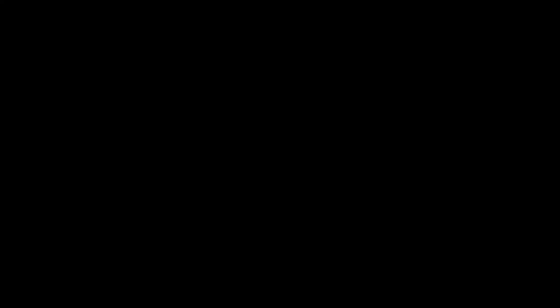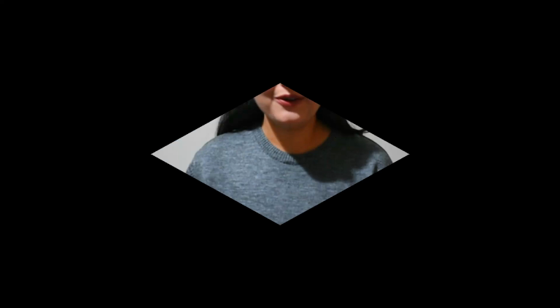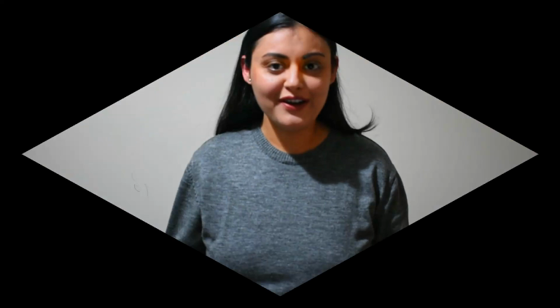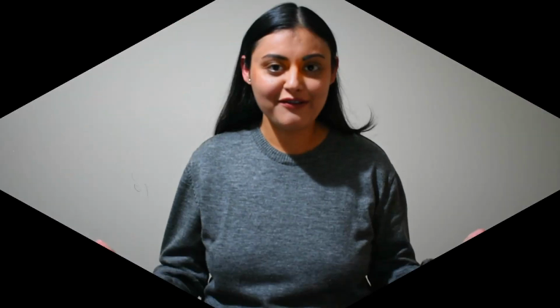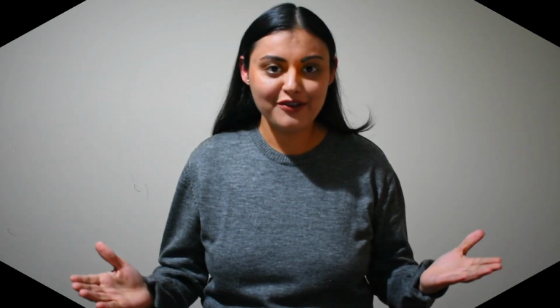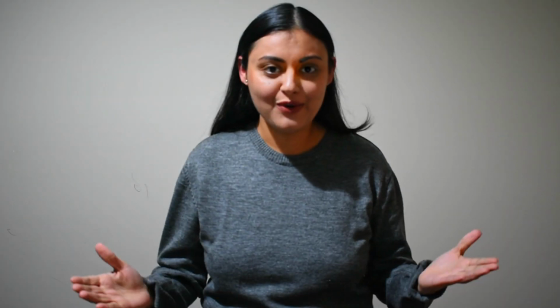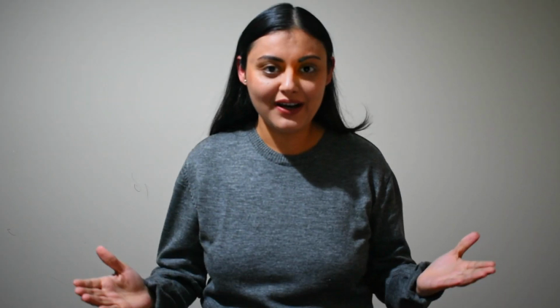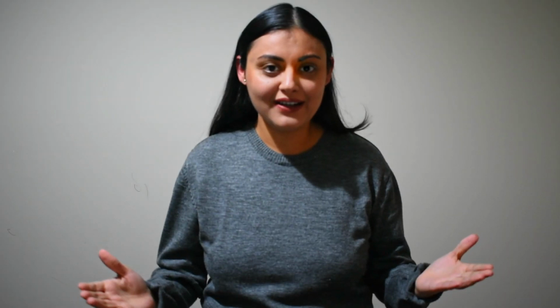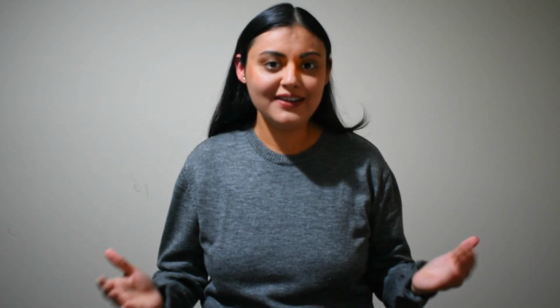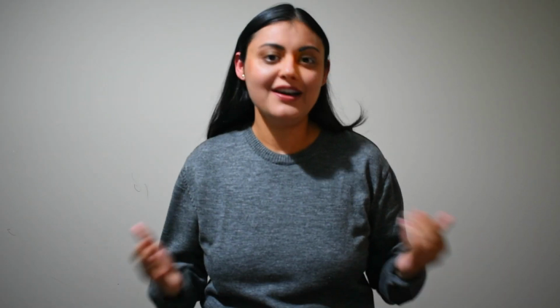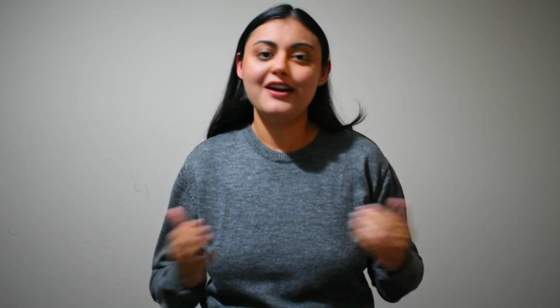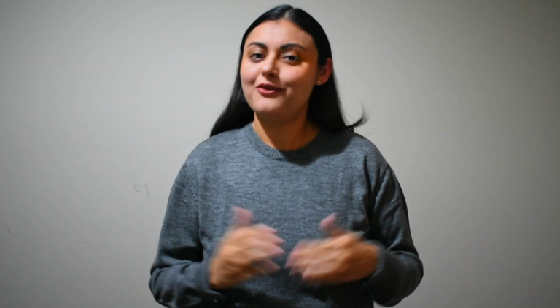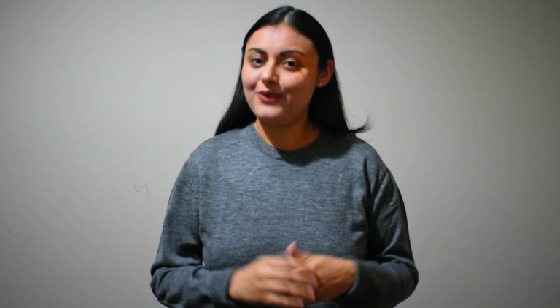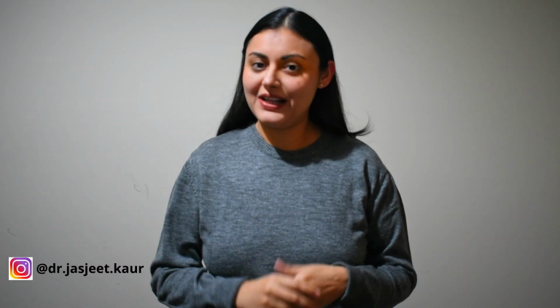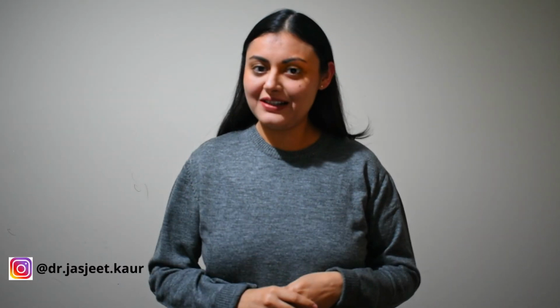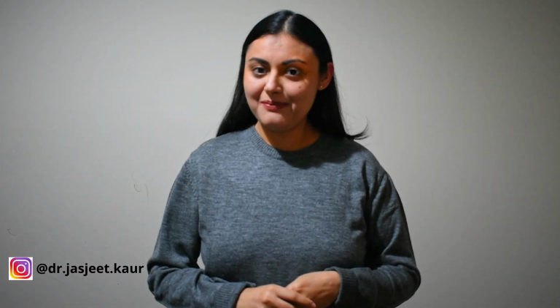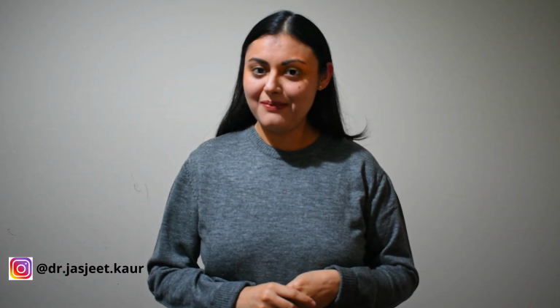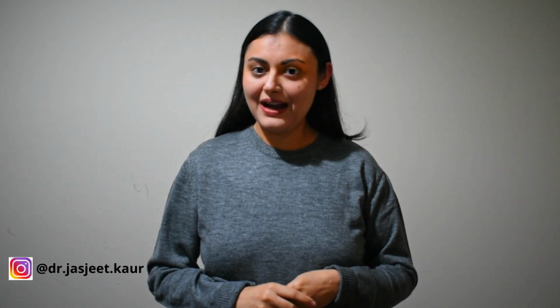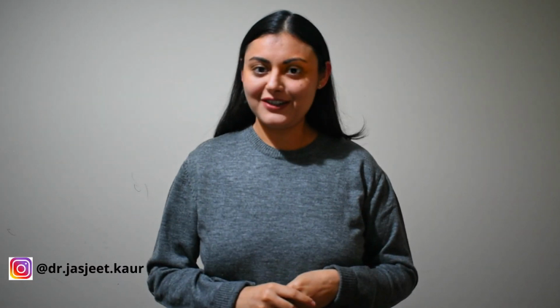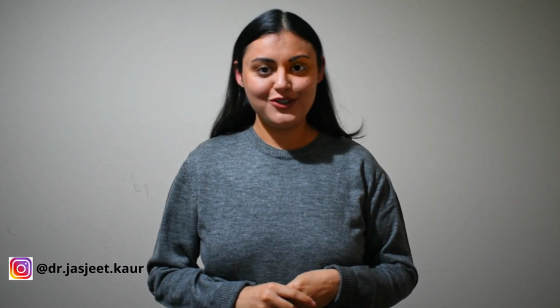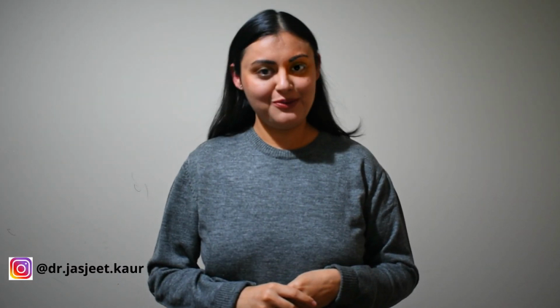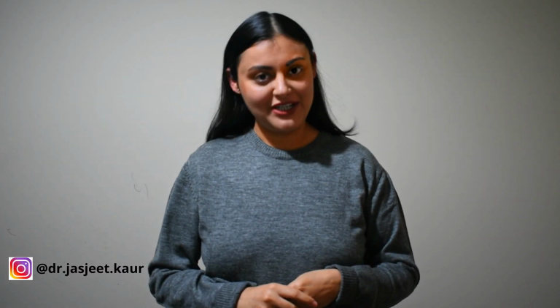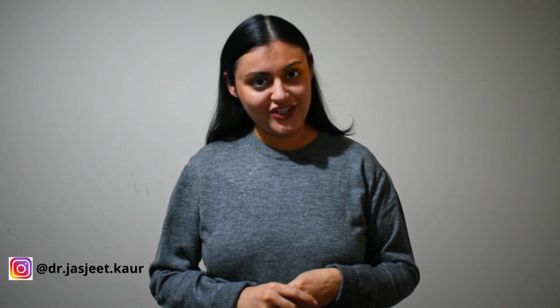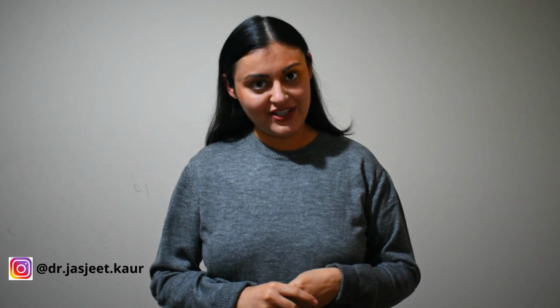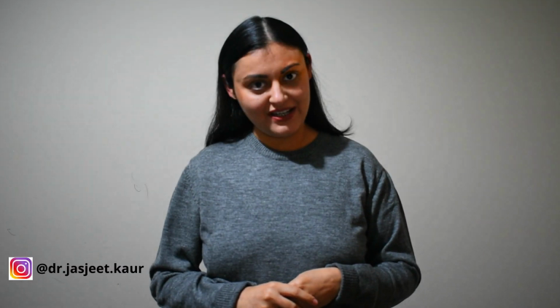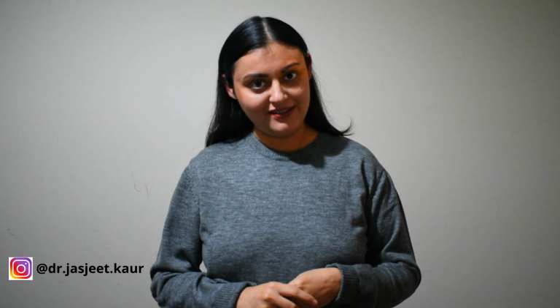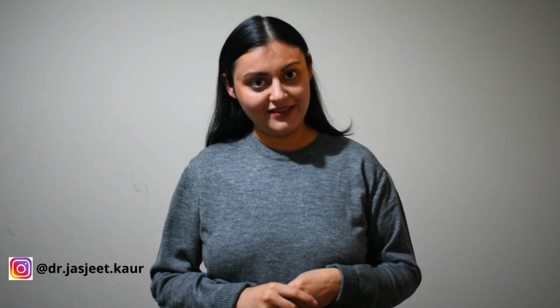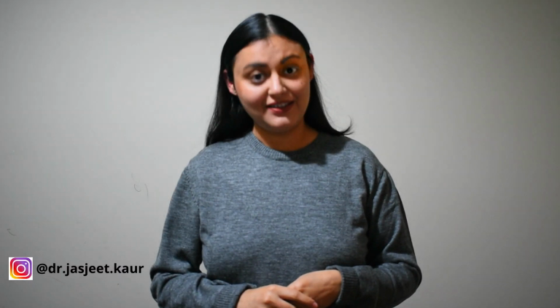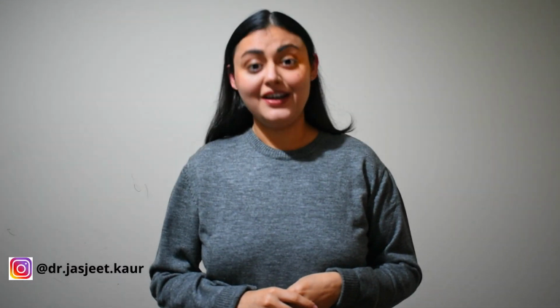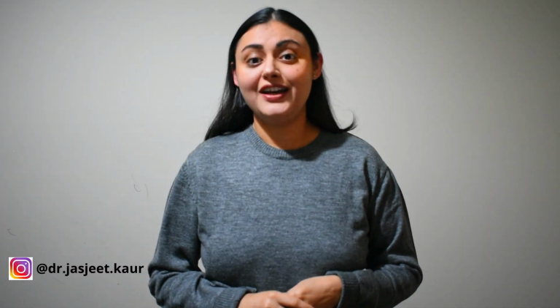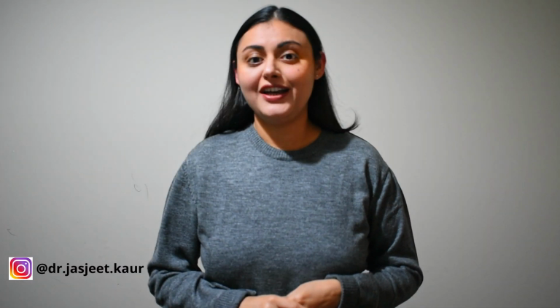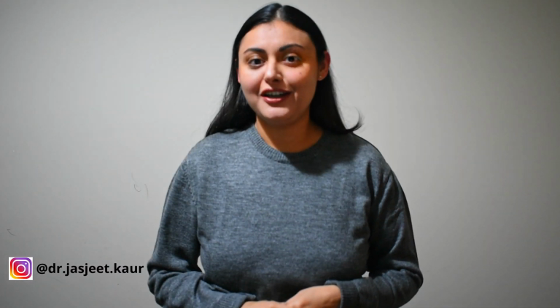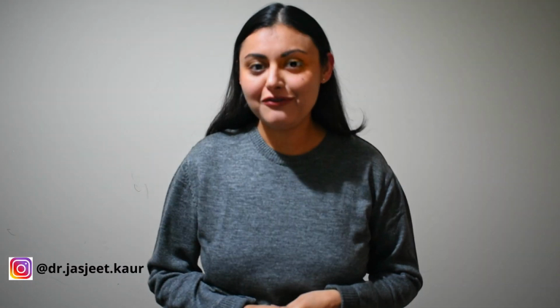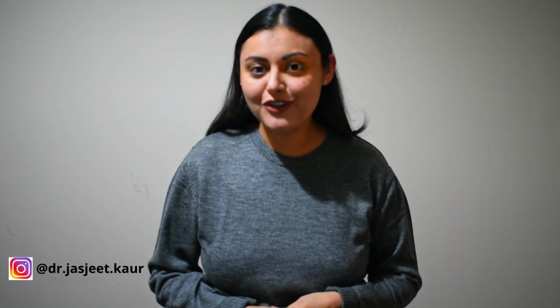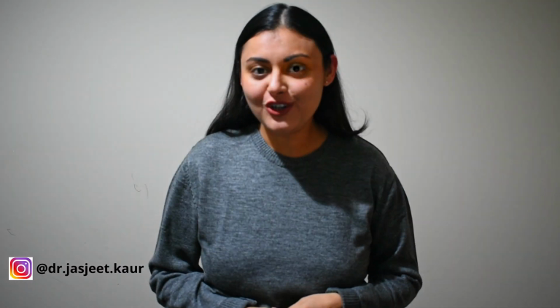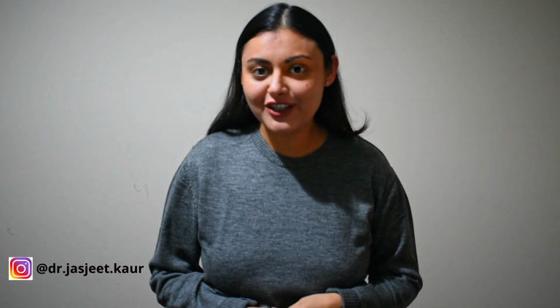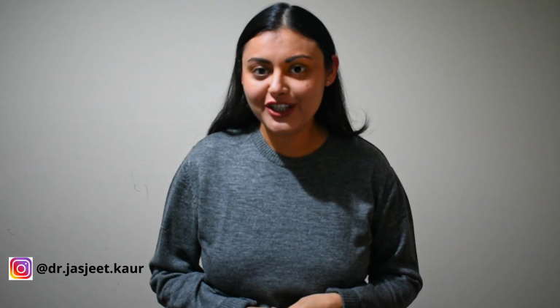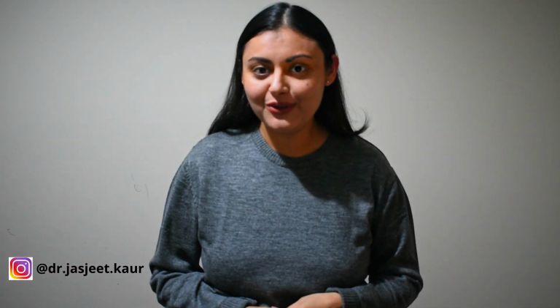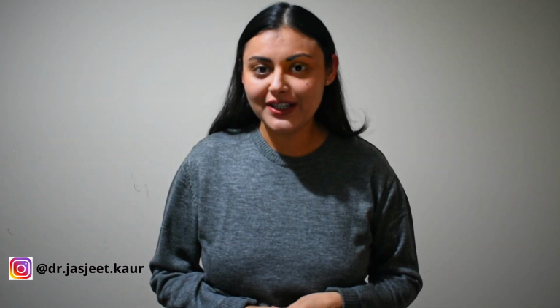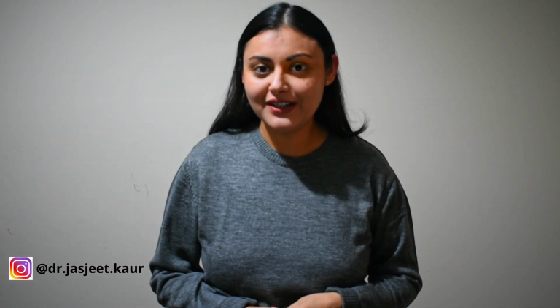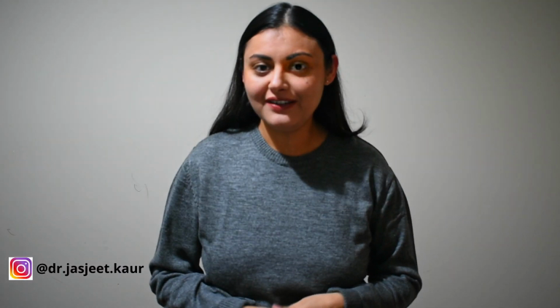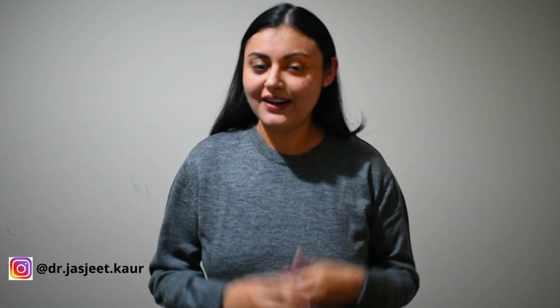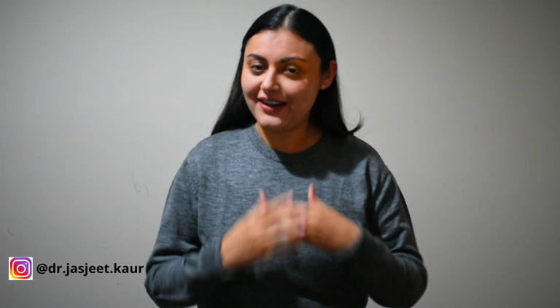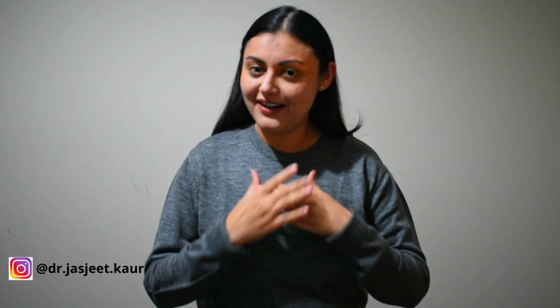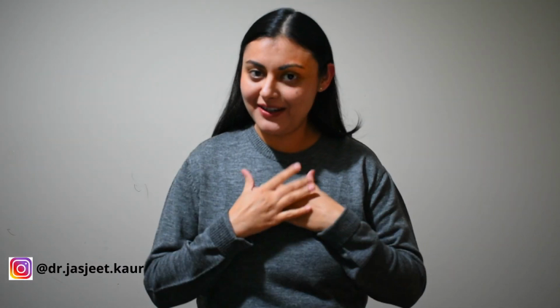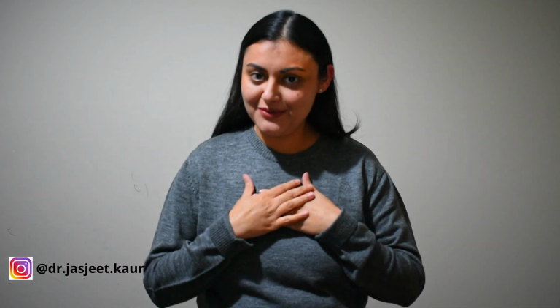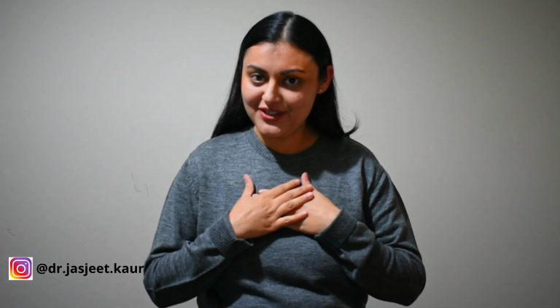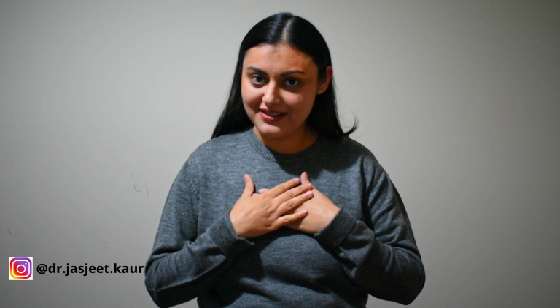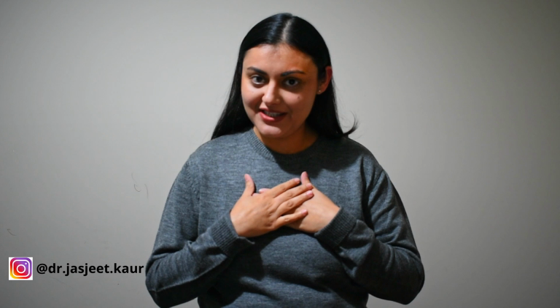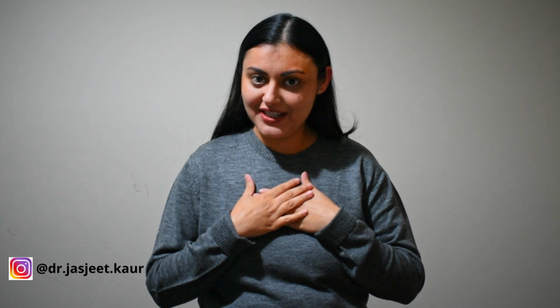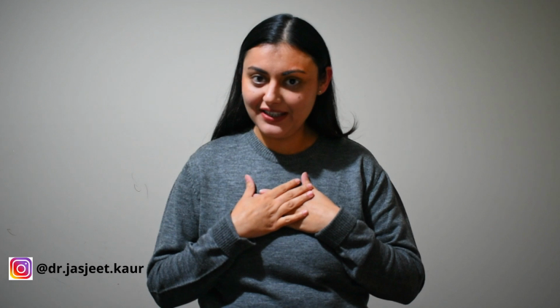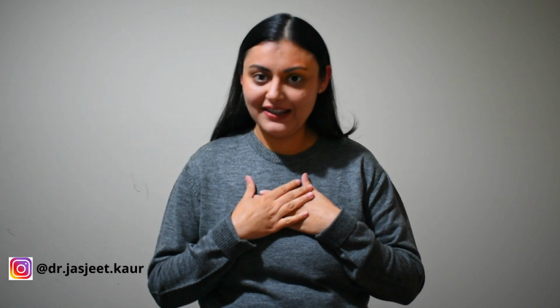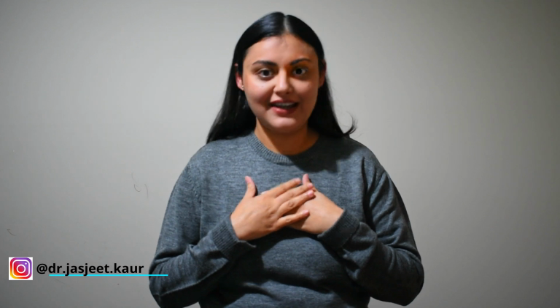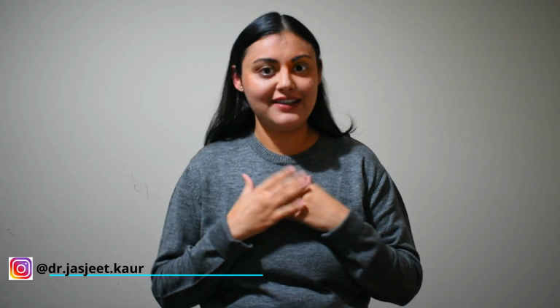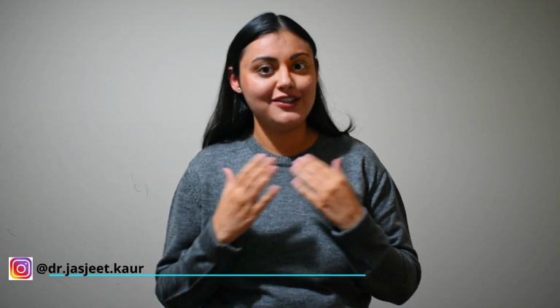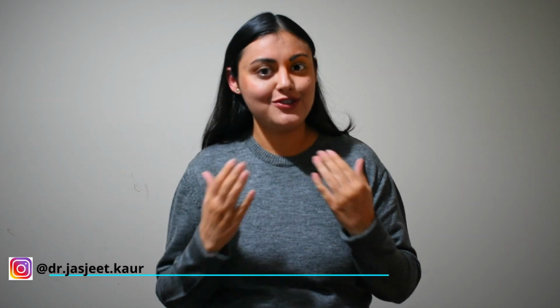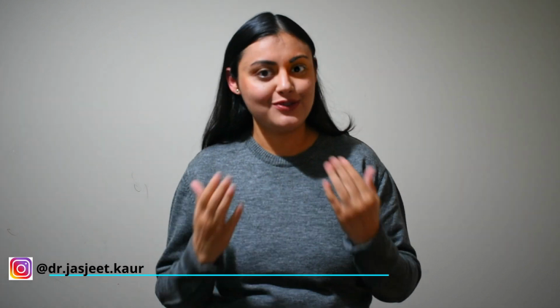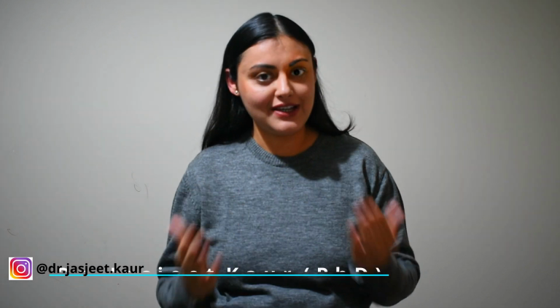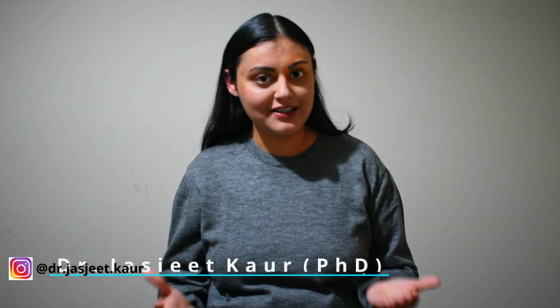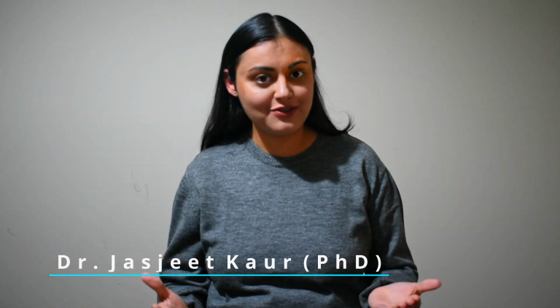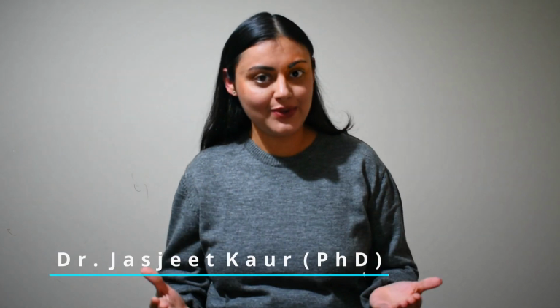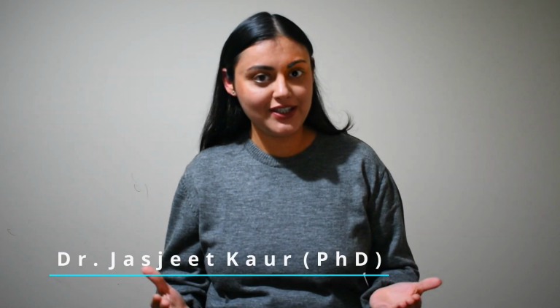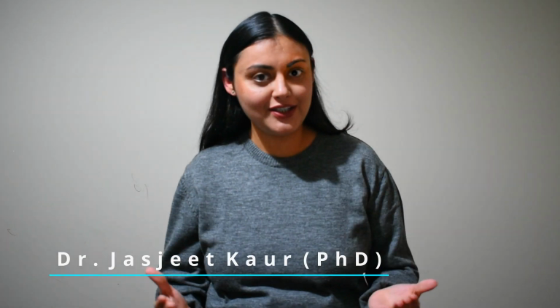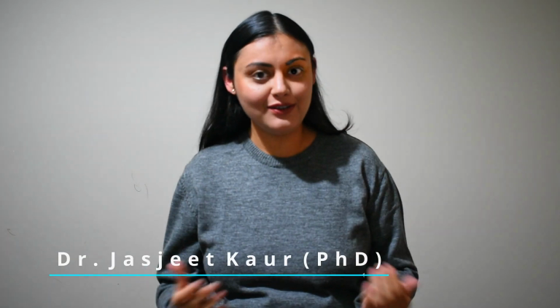Hello everyone, welcome back to my channel. If you are new here, I am Jasjeet.